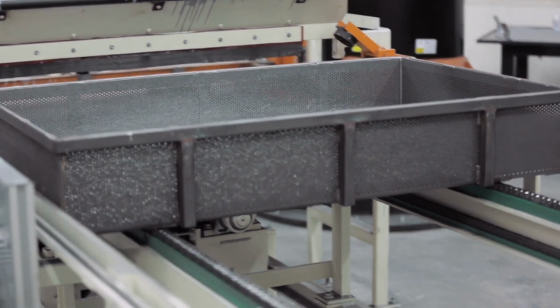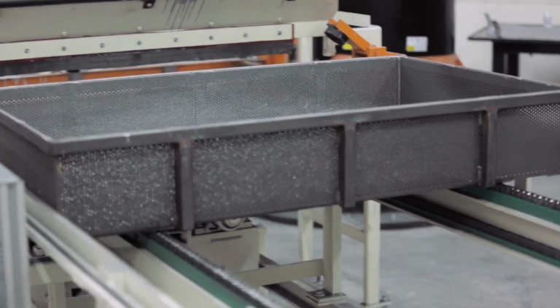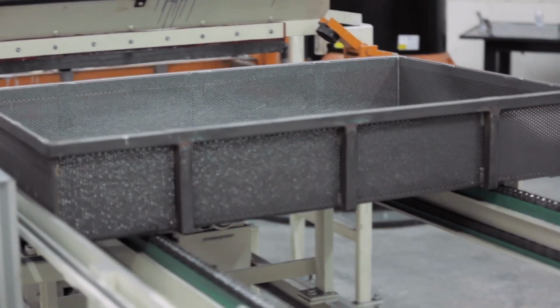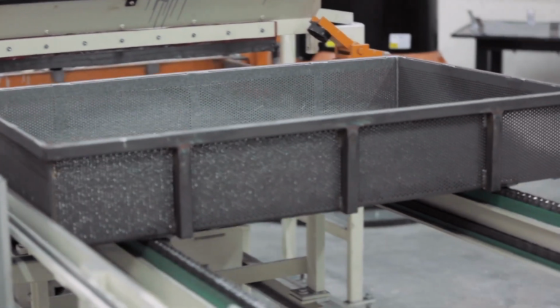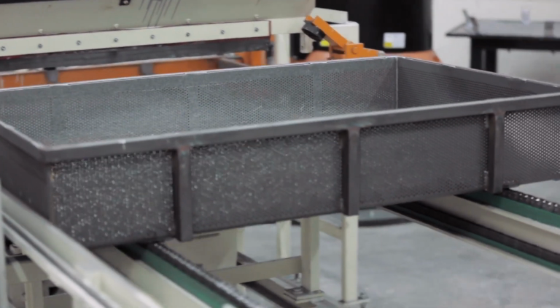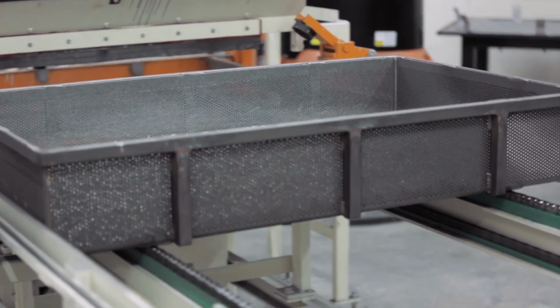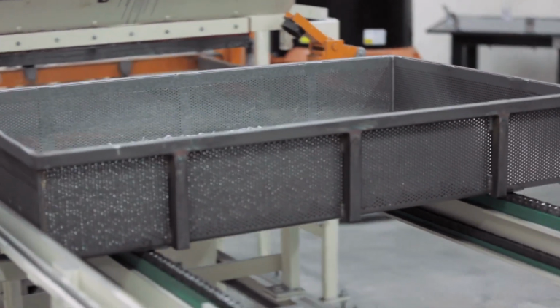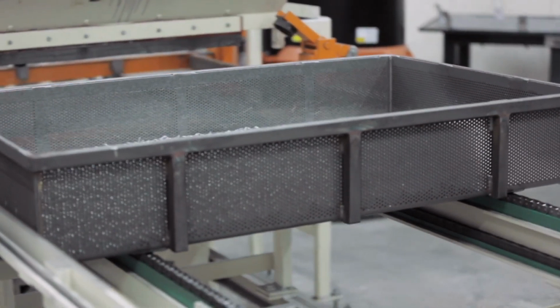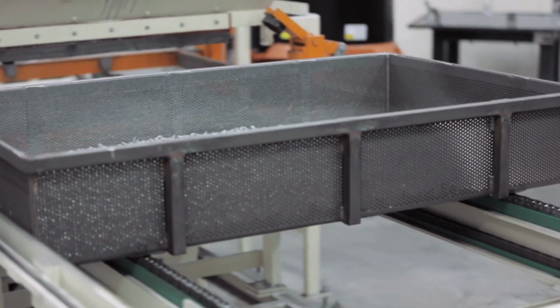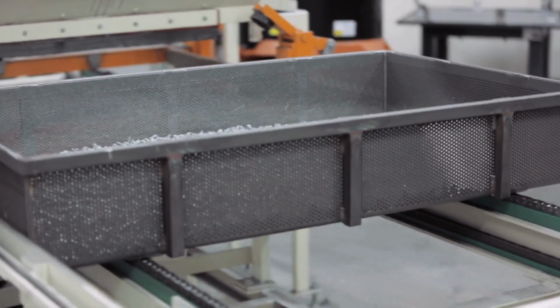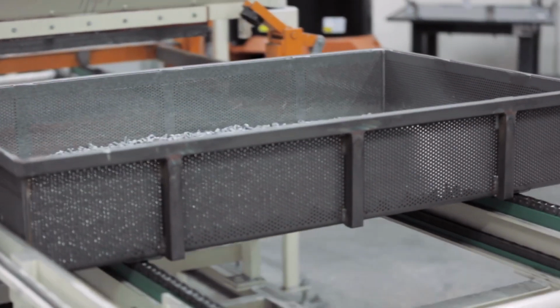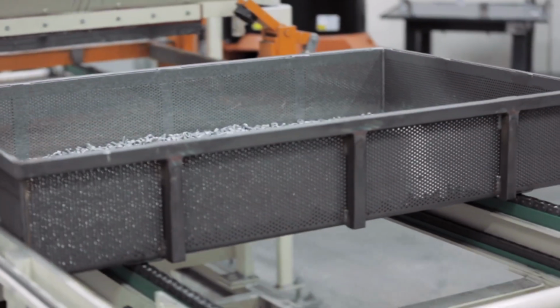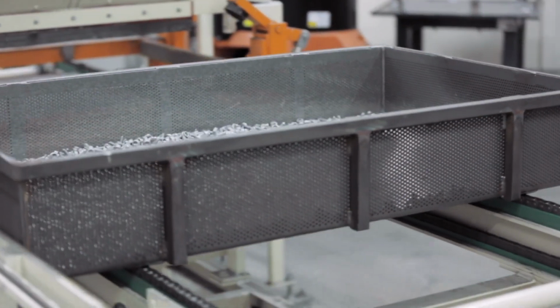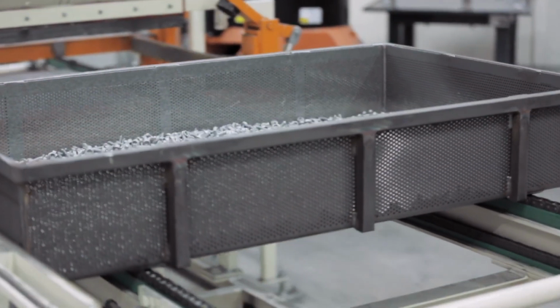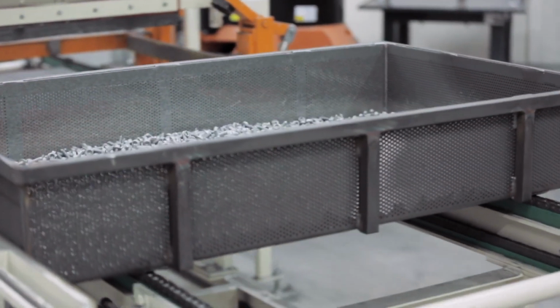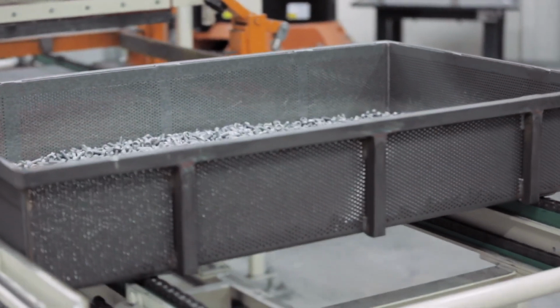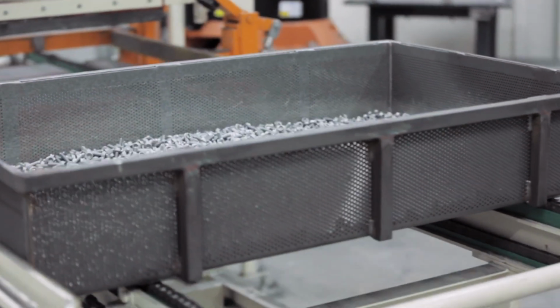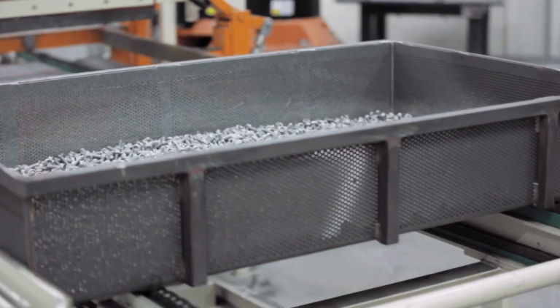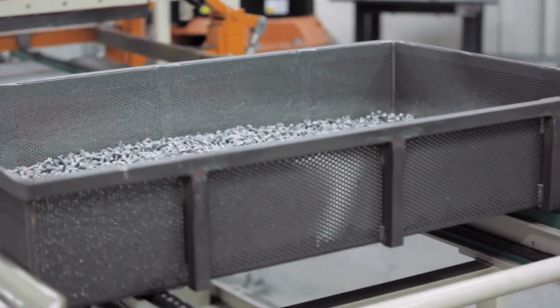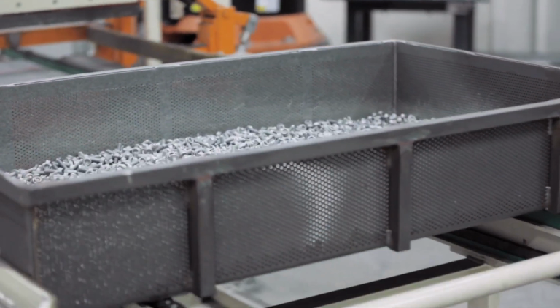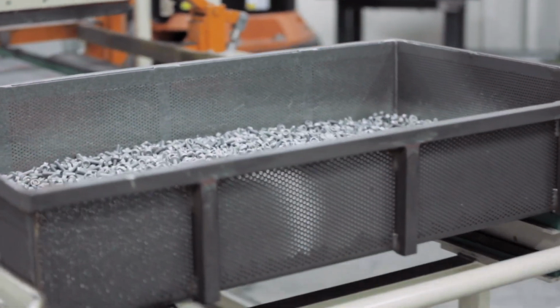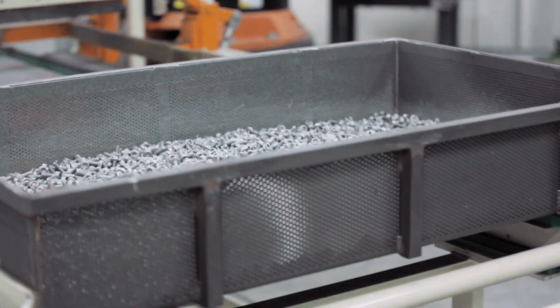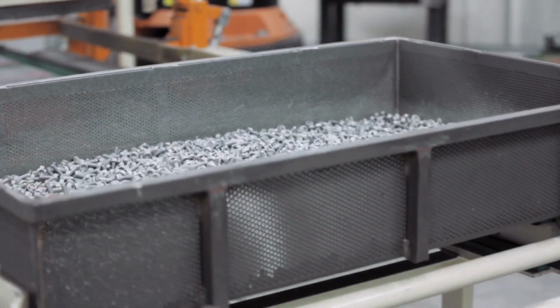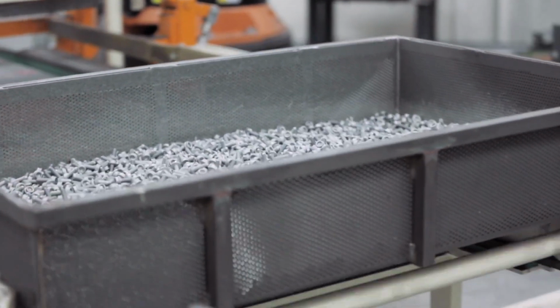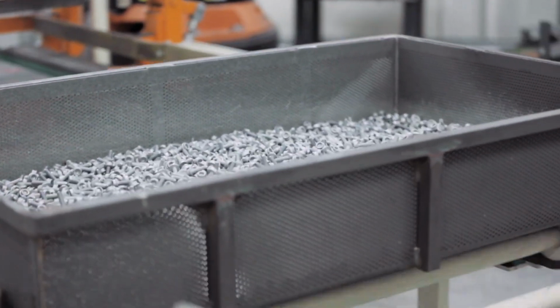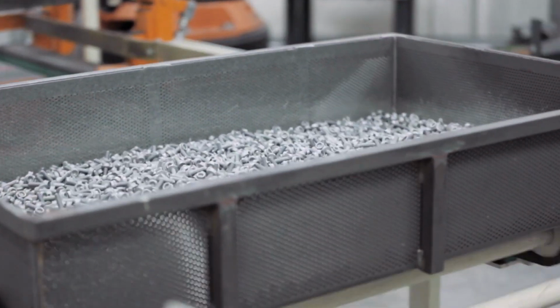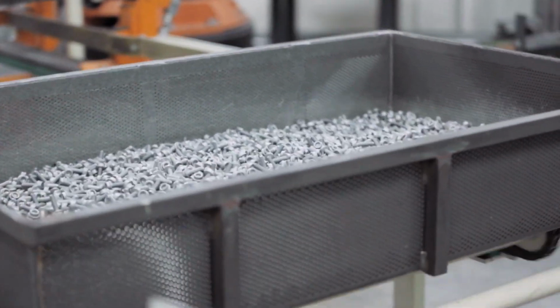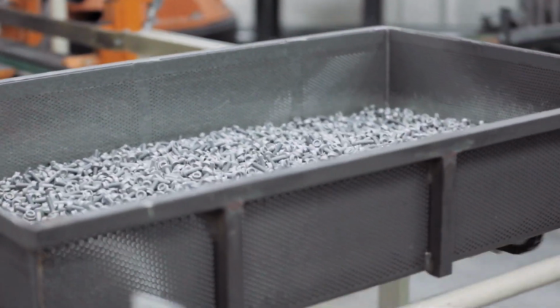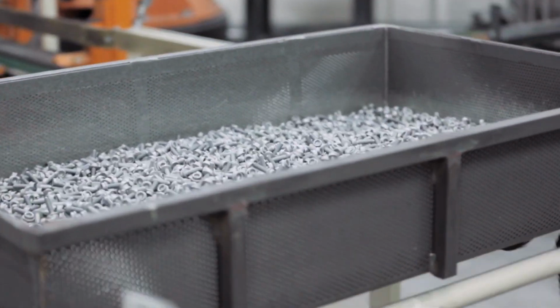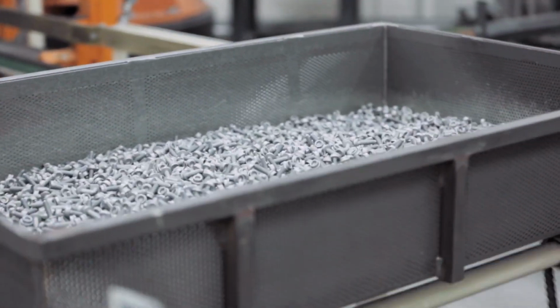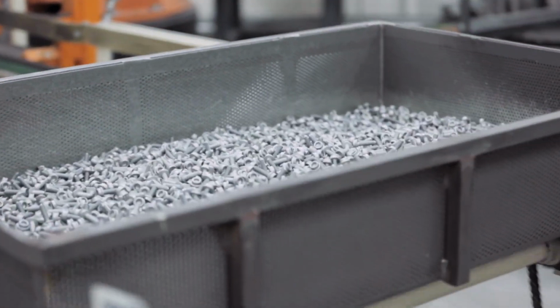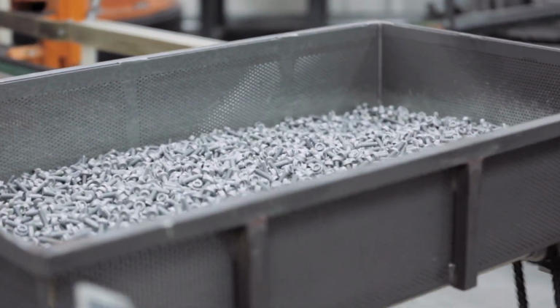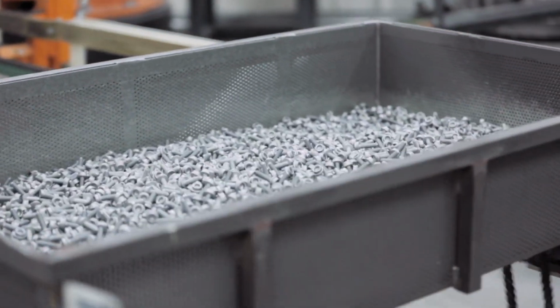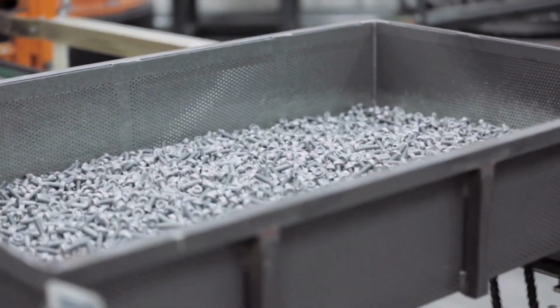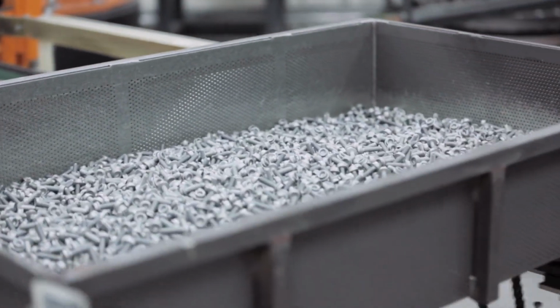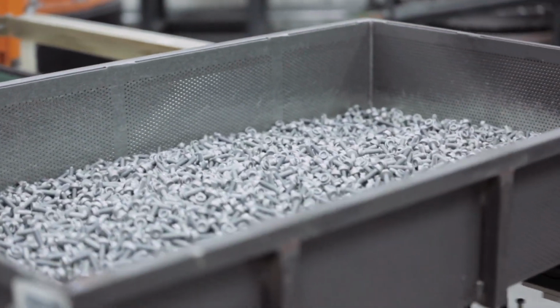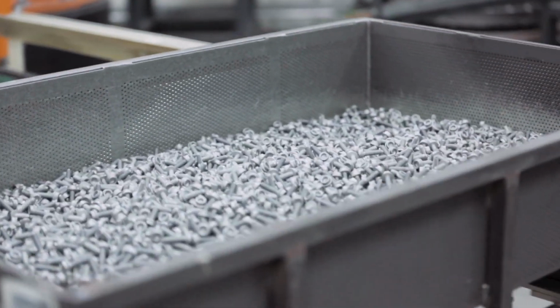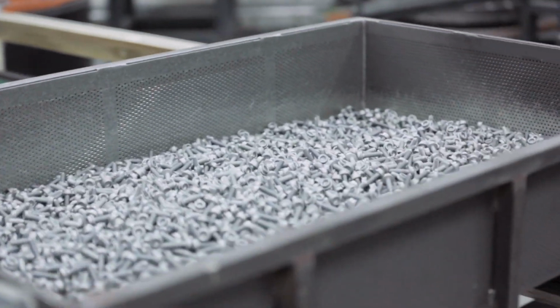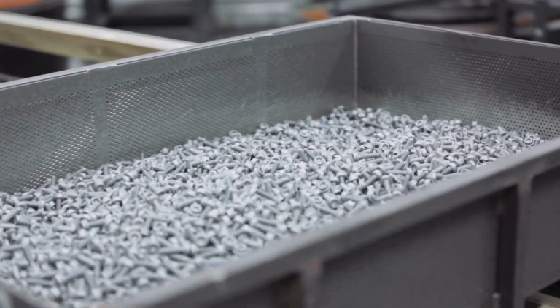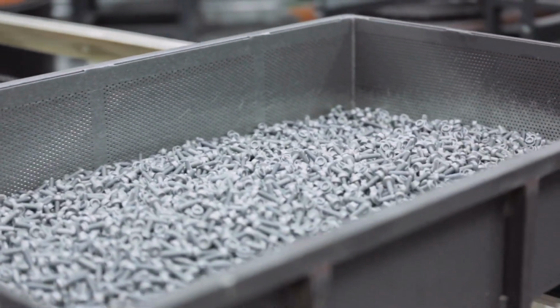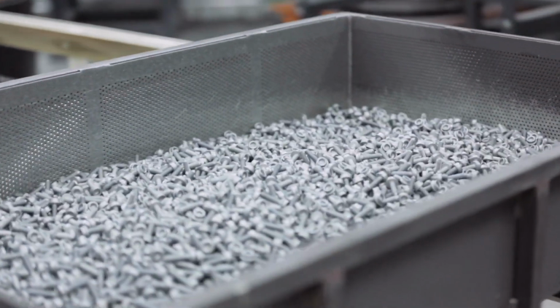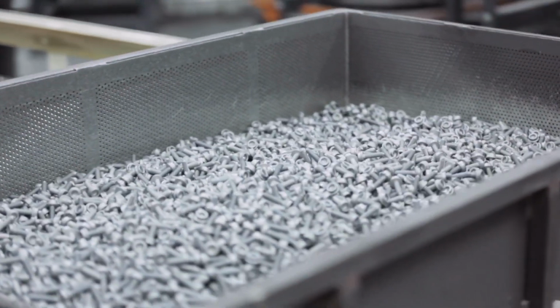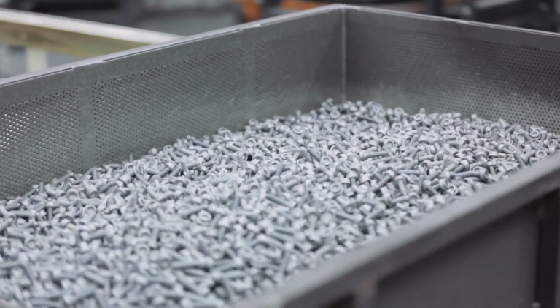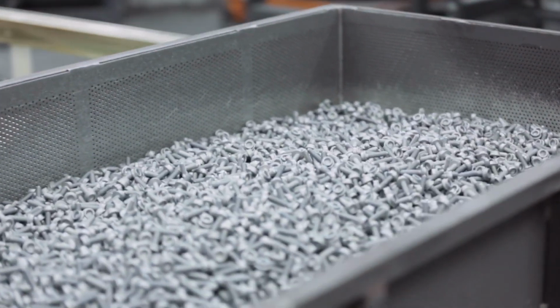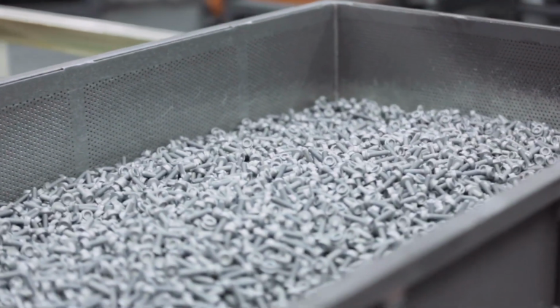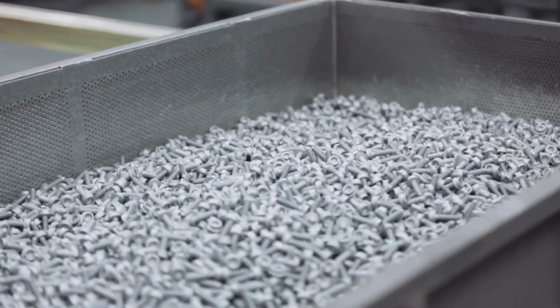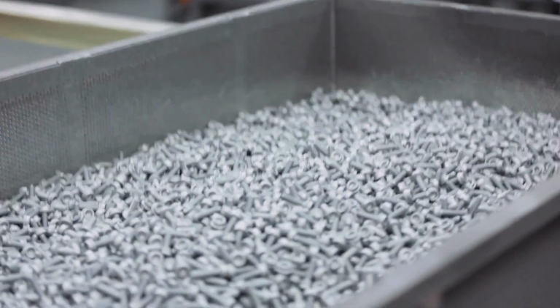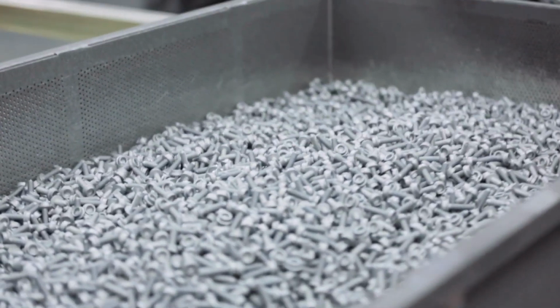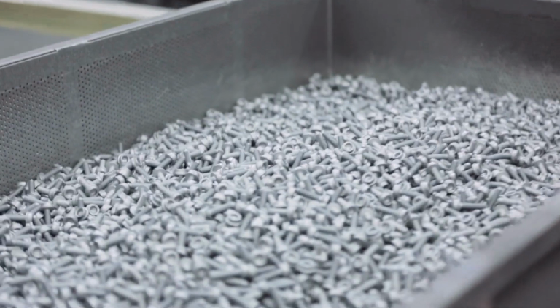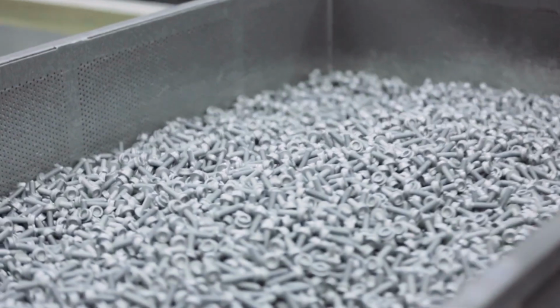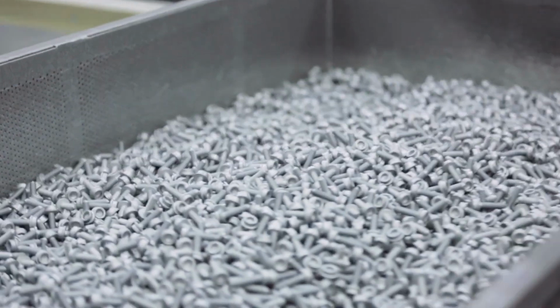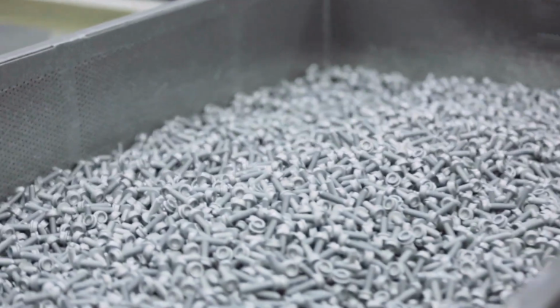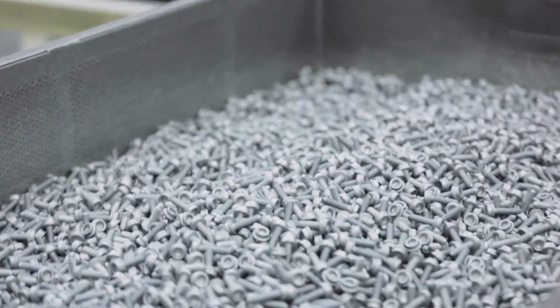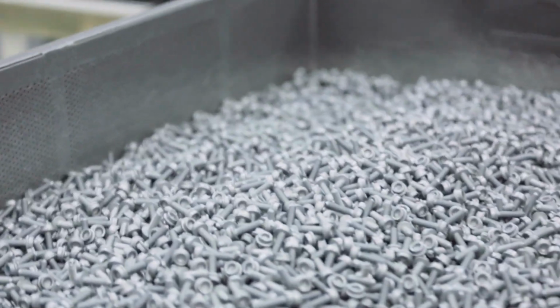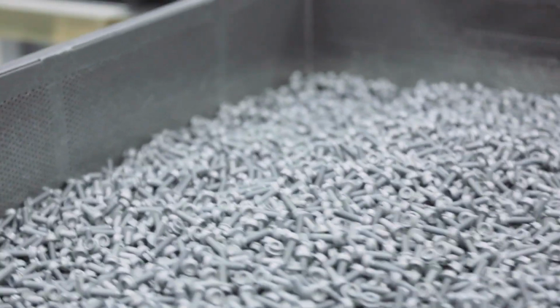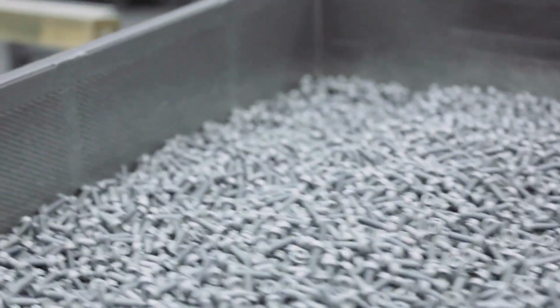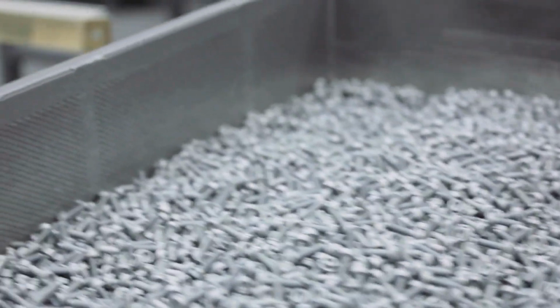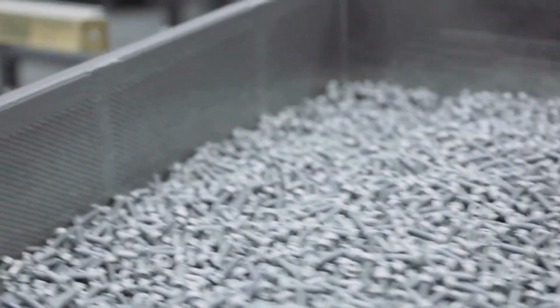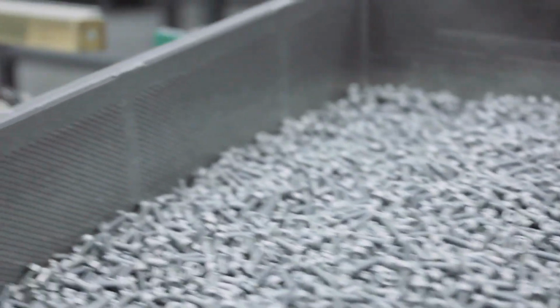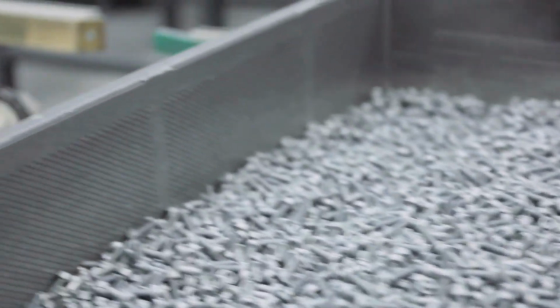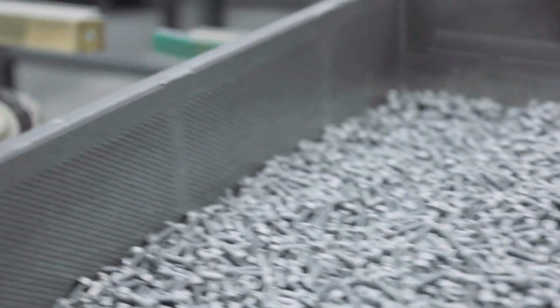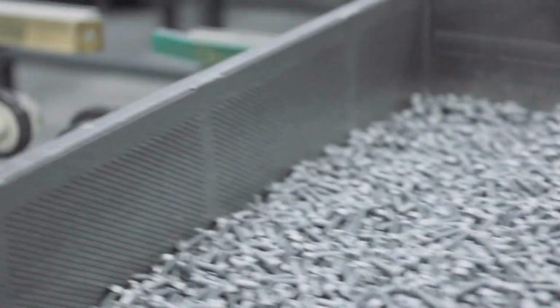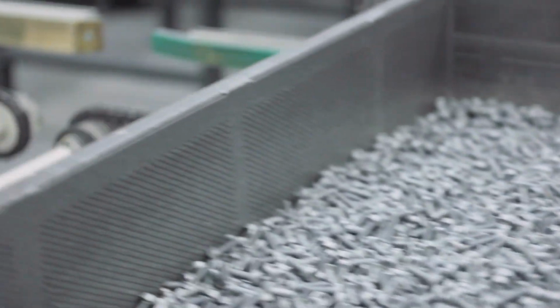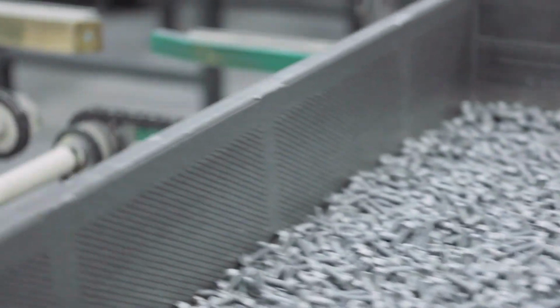This distribution is important for a uniform drying process, because now the components will be transferred to the oven.